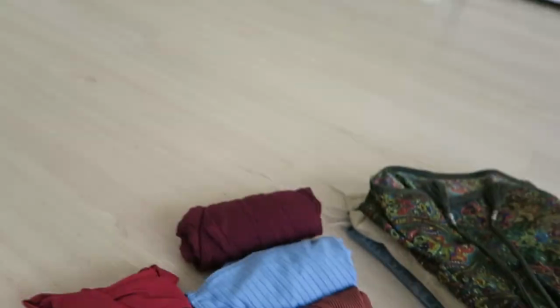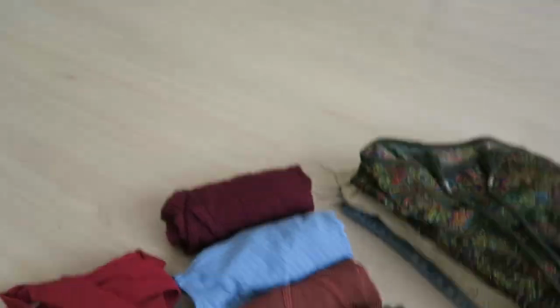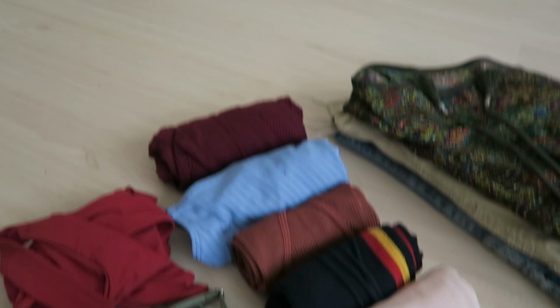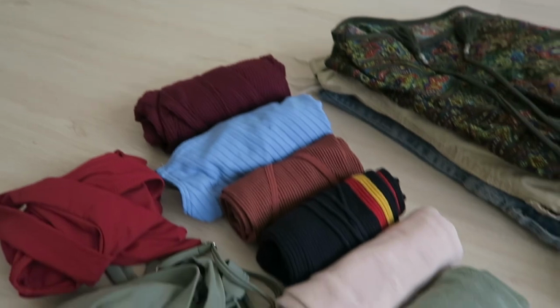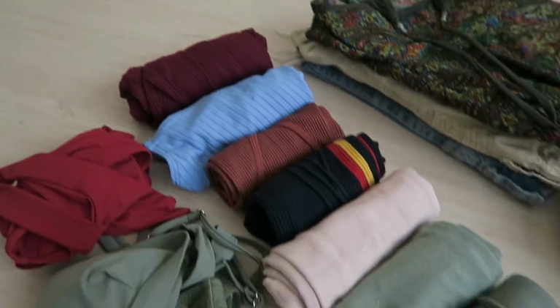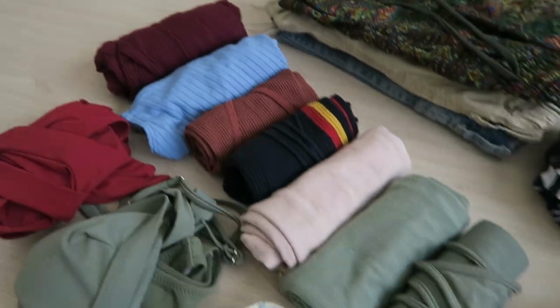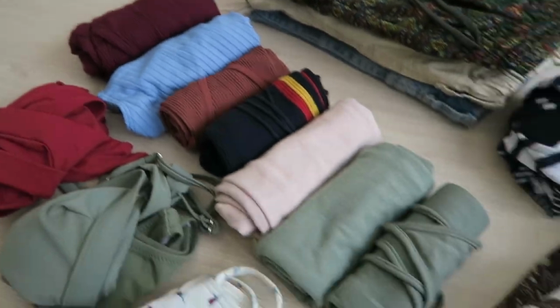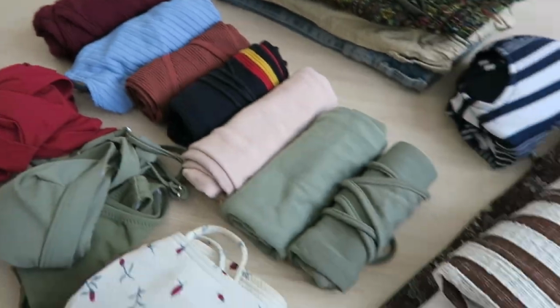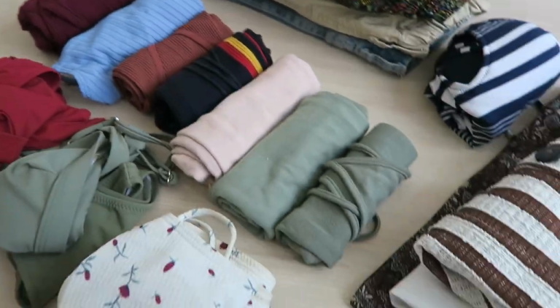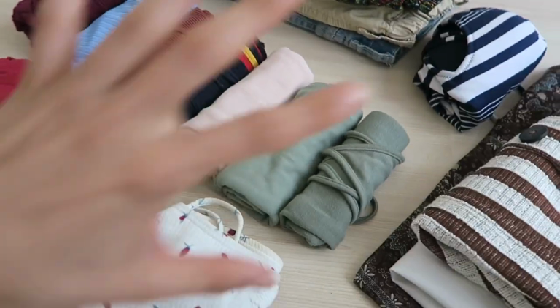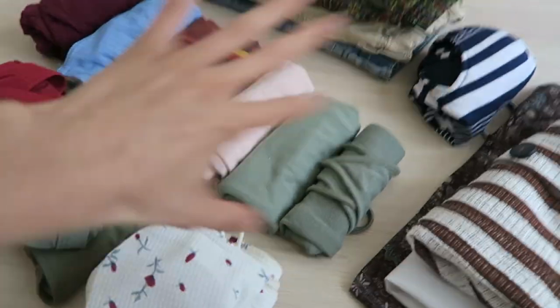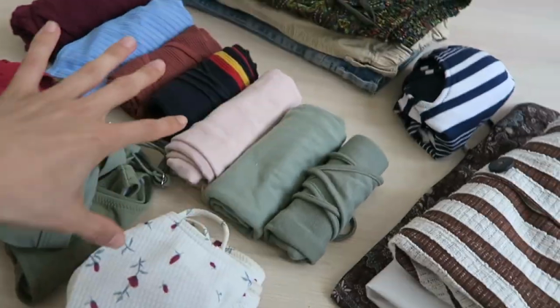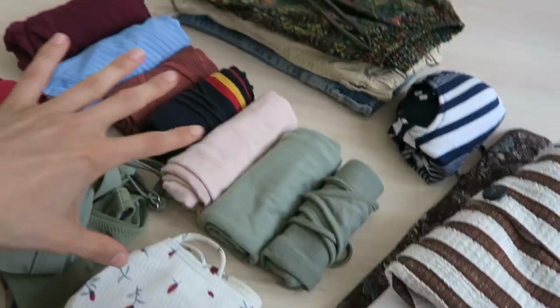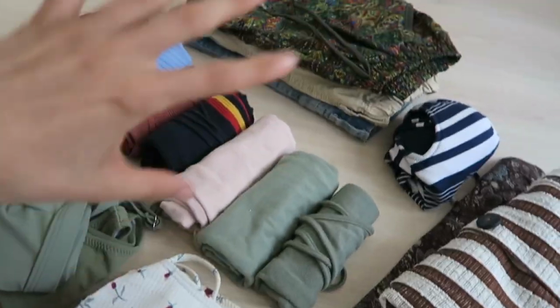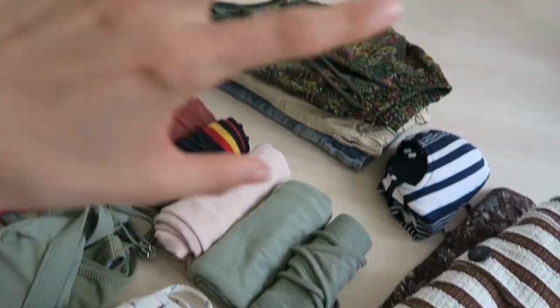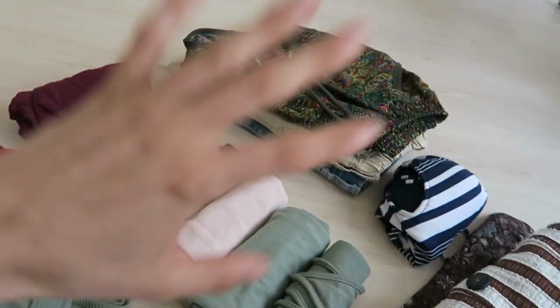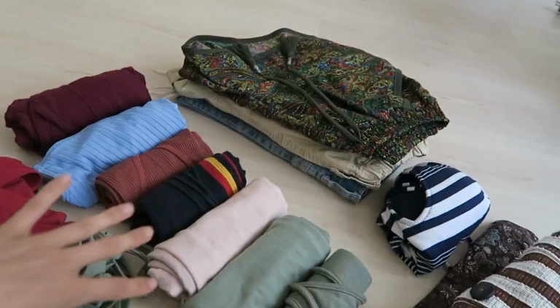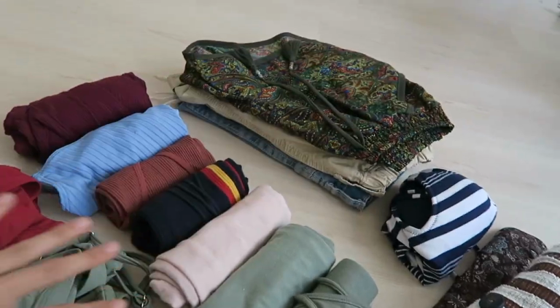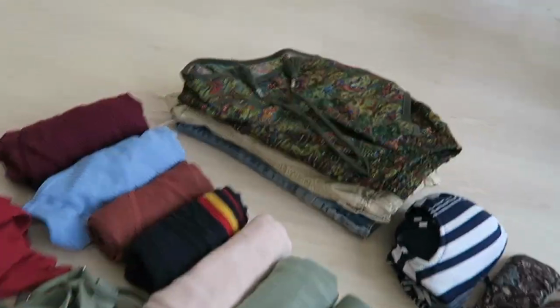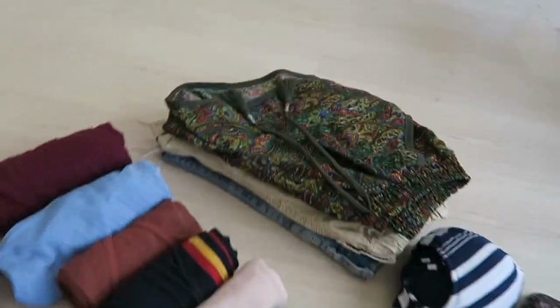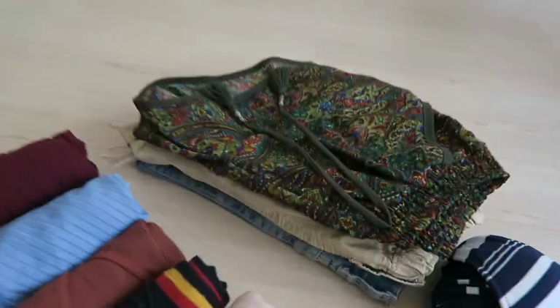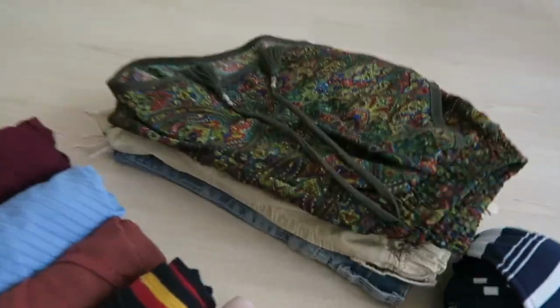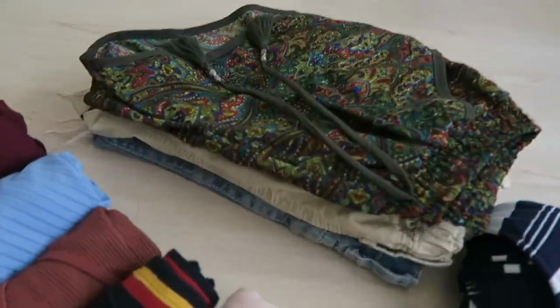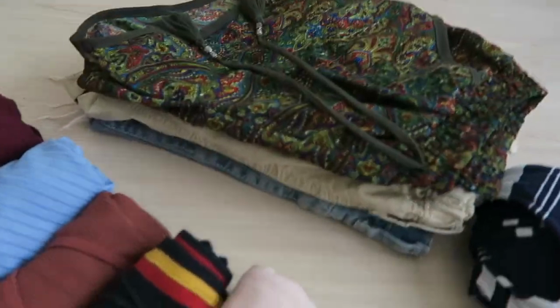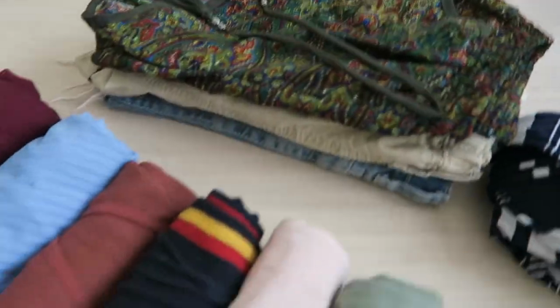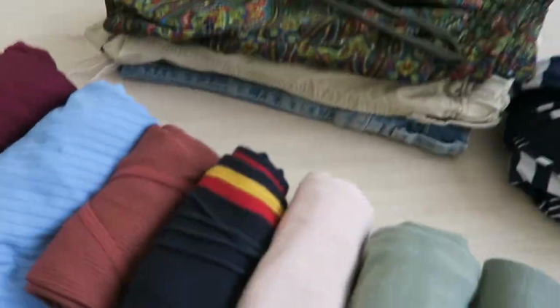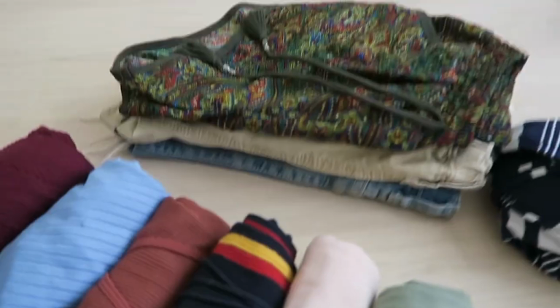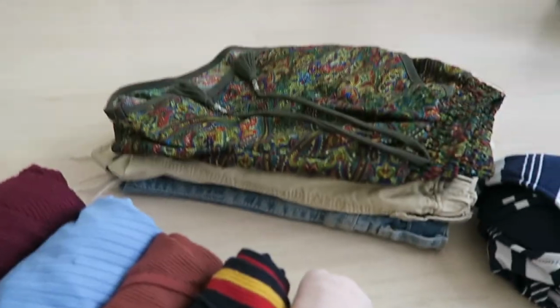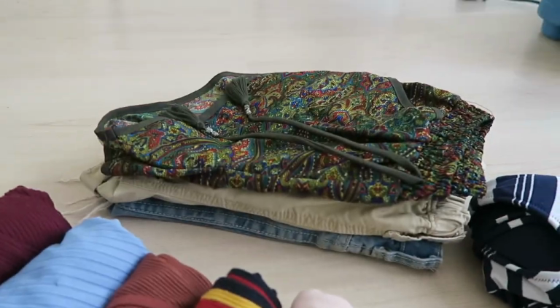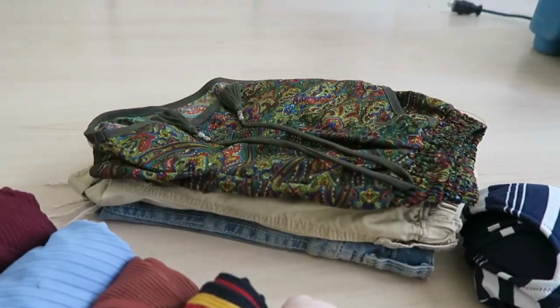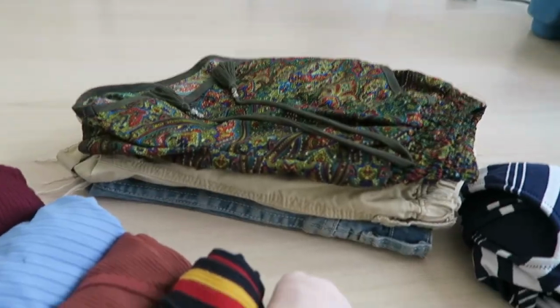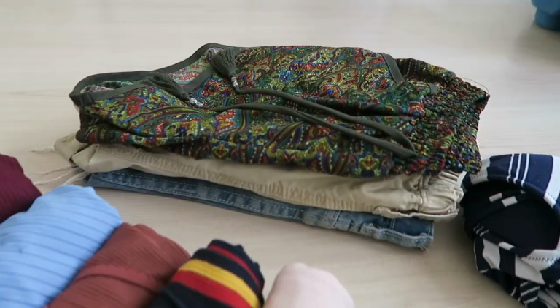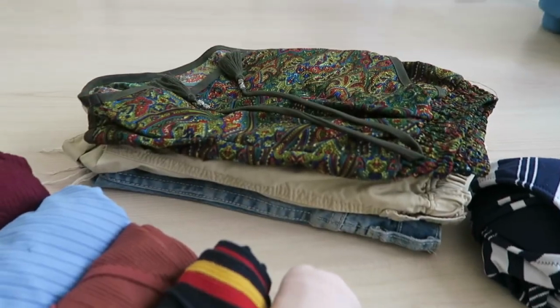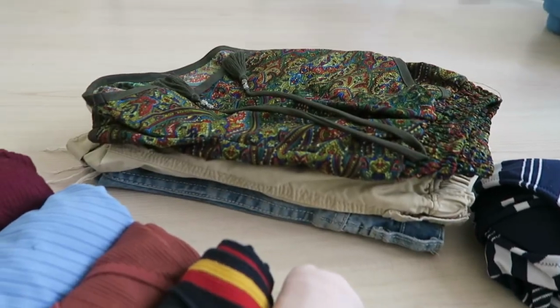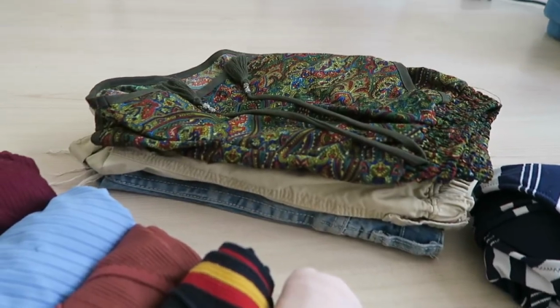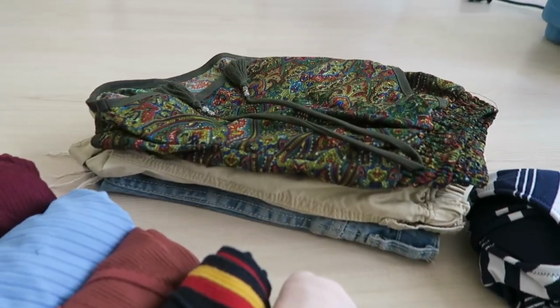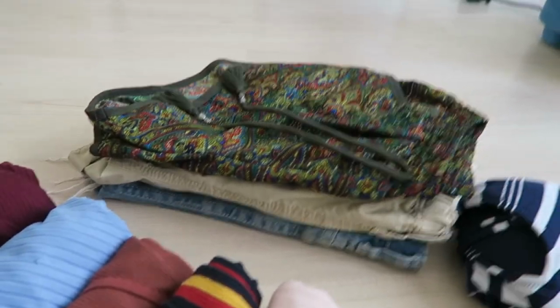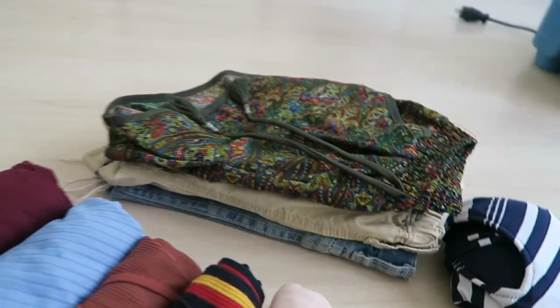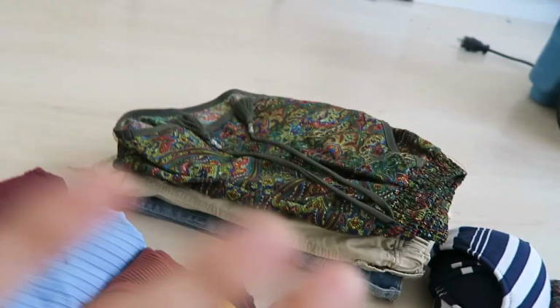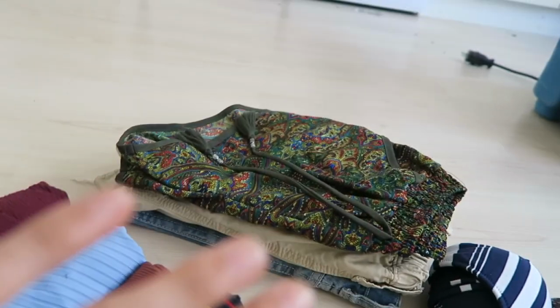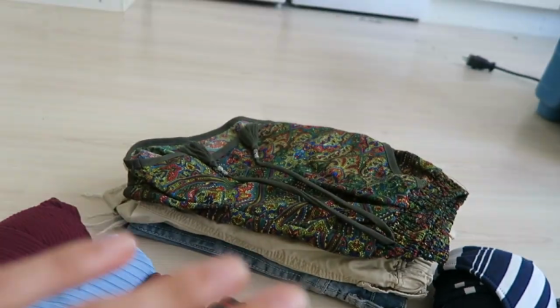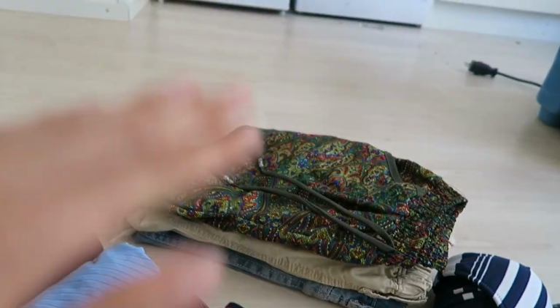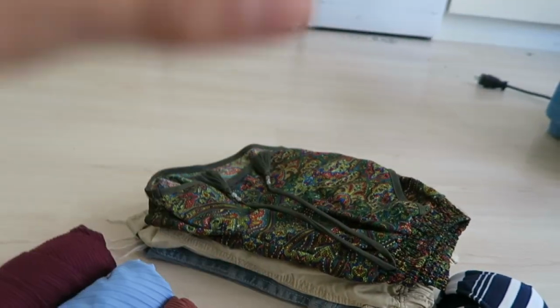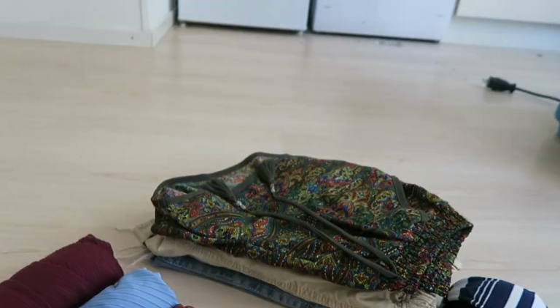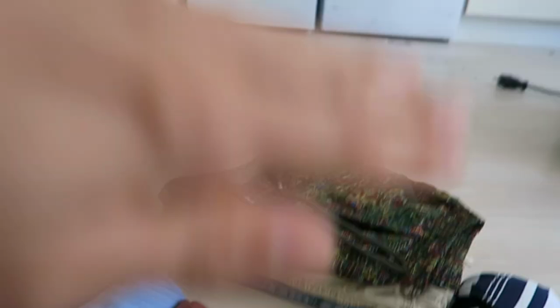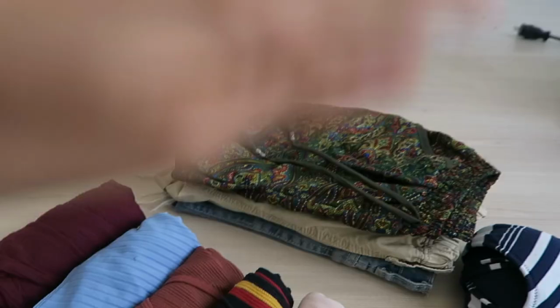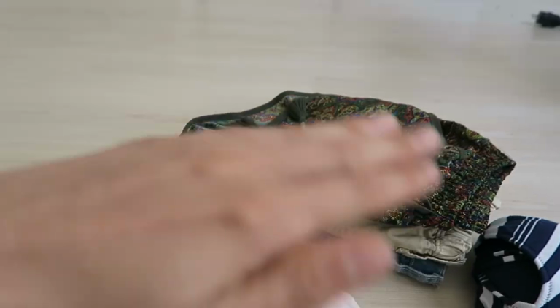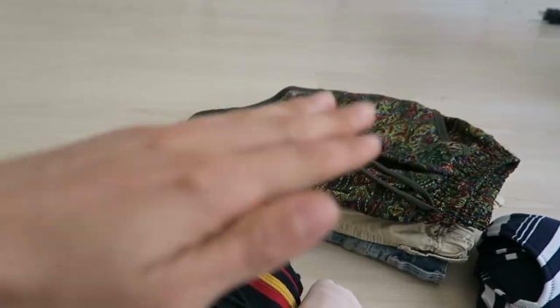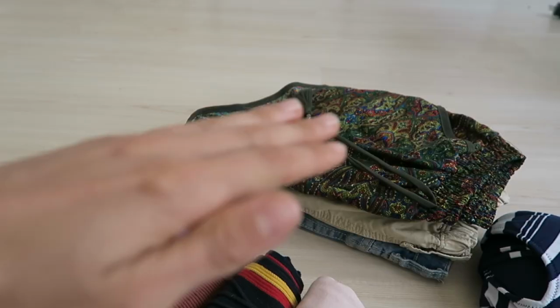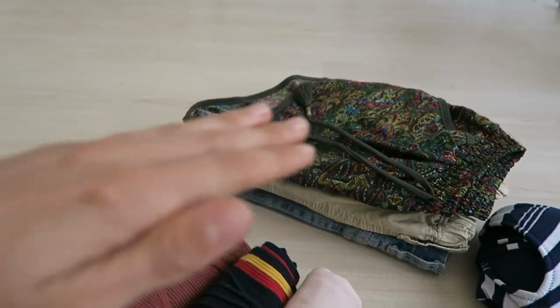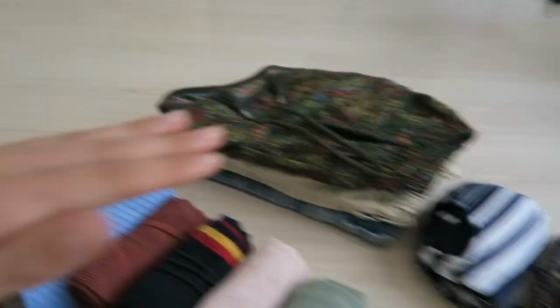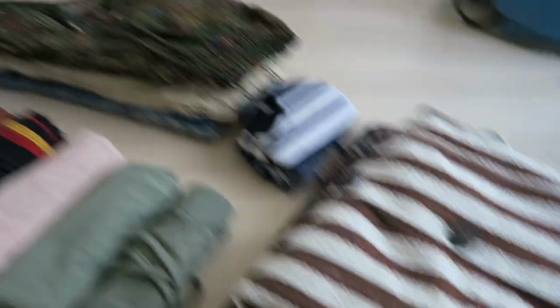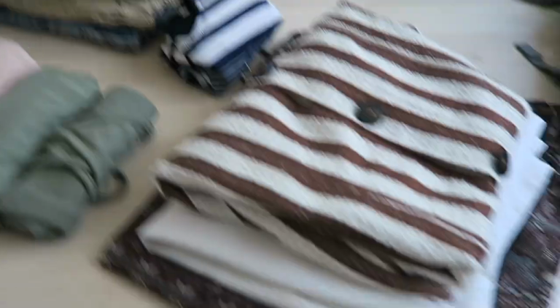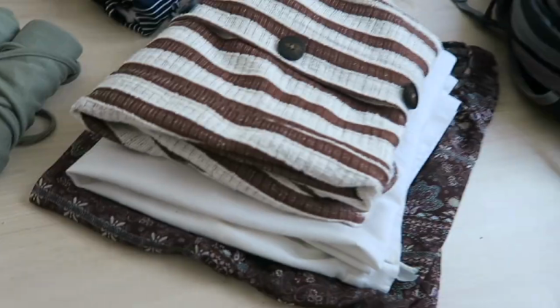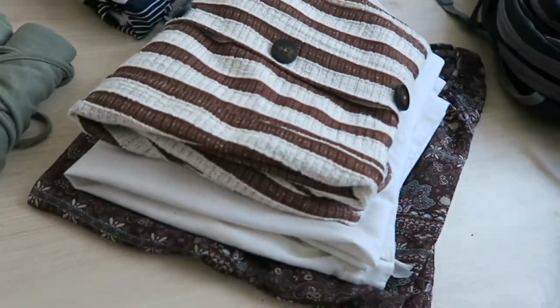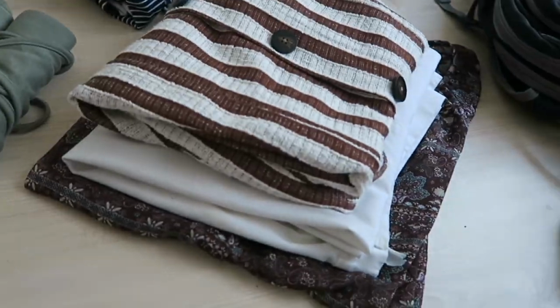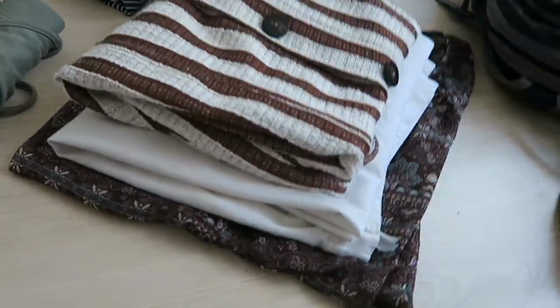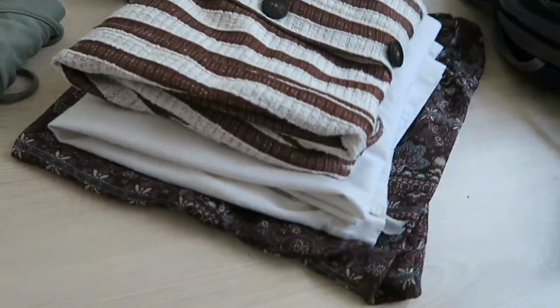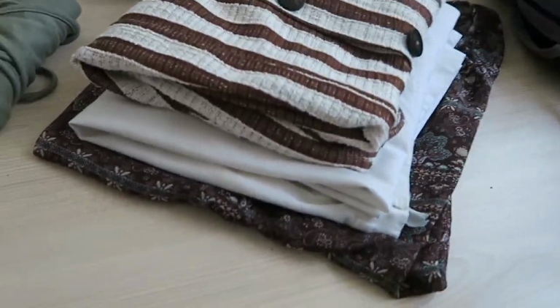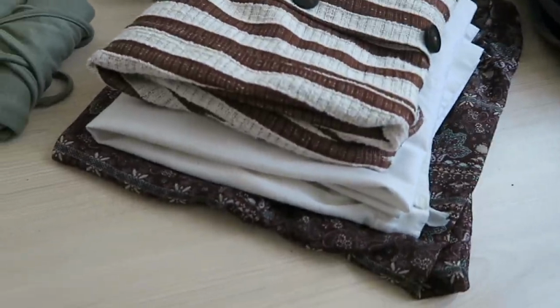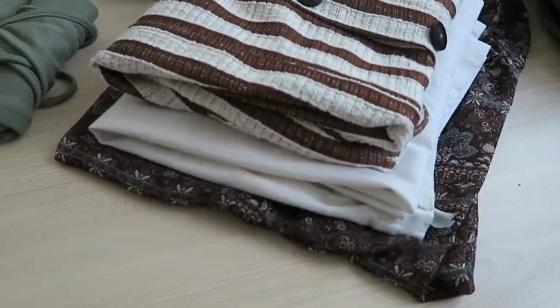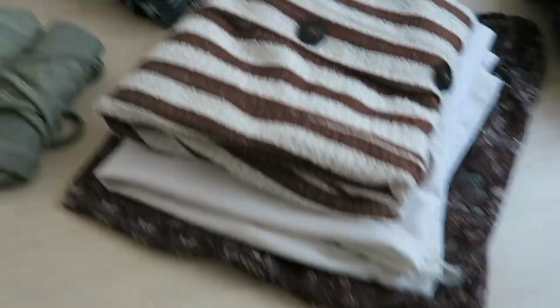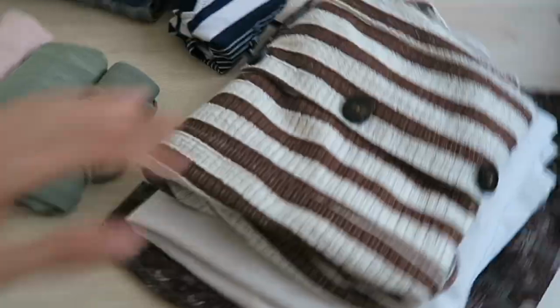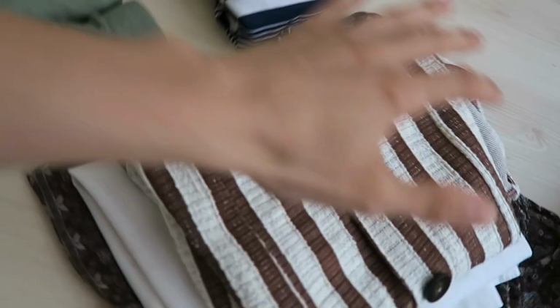Everything that can be gypsy rolled has been gypsy rolled. The shorts I like to fold flat because they're all similar lengths, so it's easy to condense them that way. The dresses and pants I've also folded similarly.